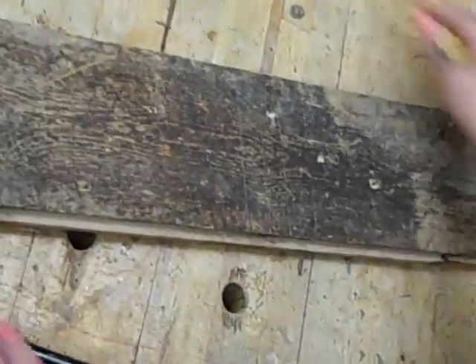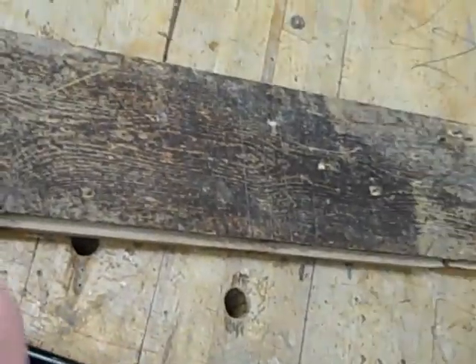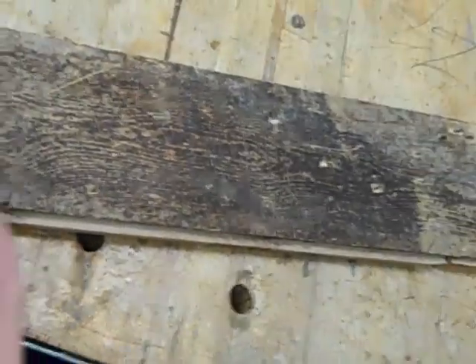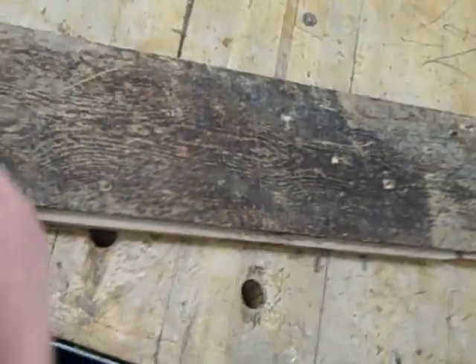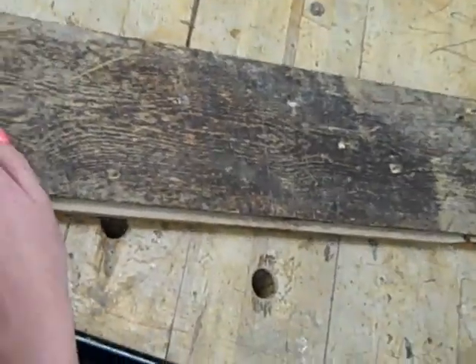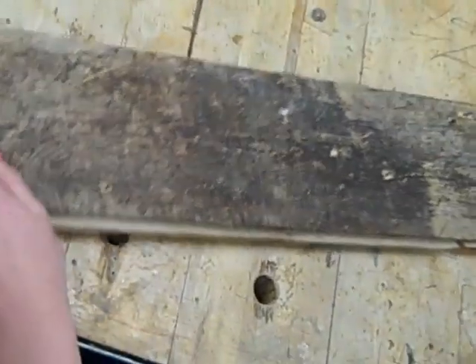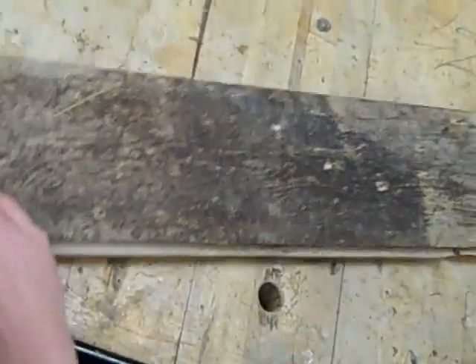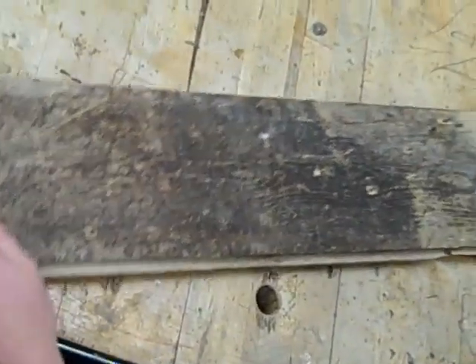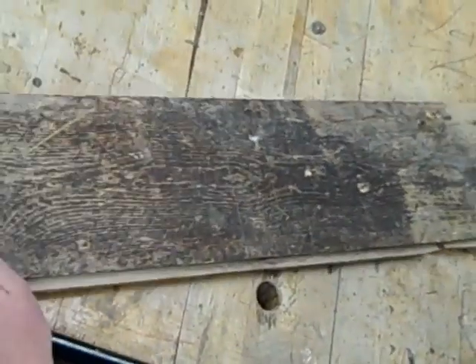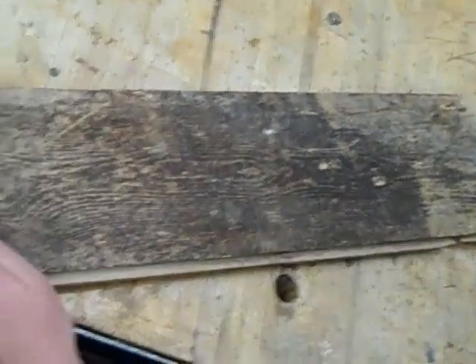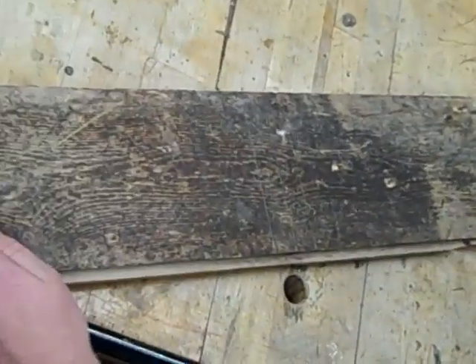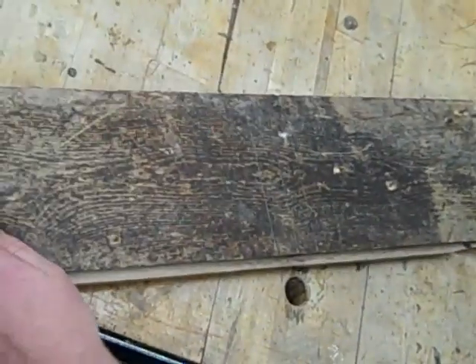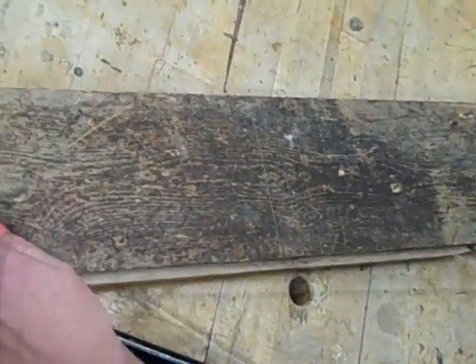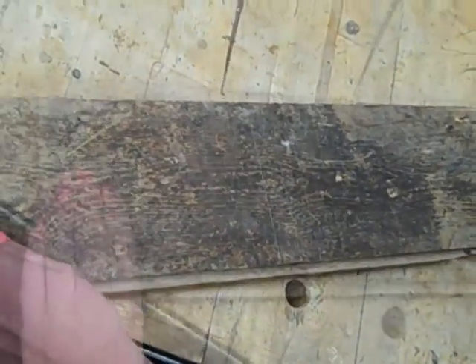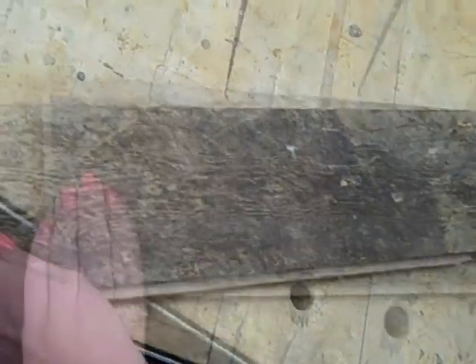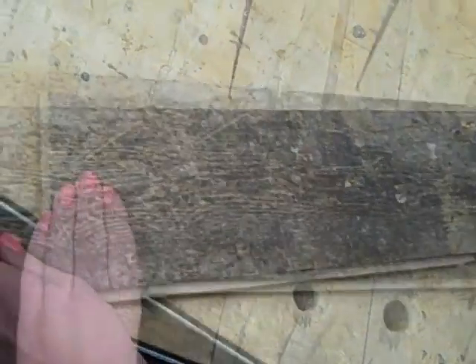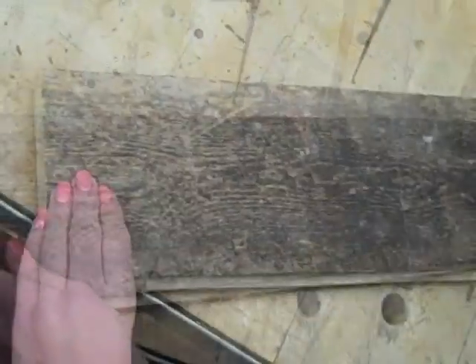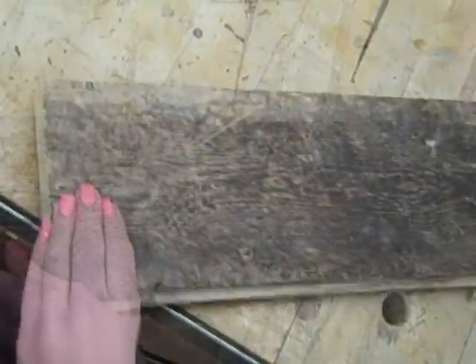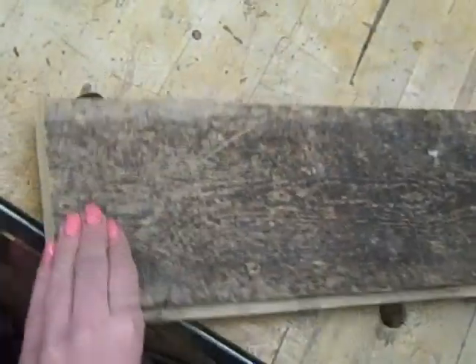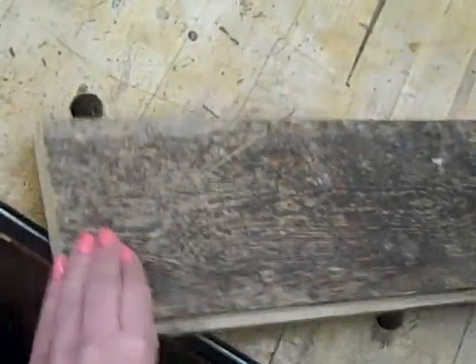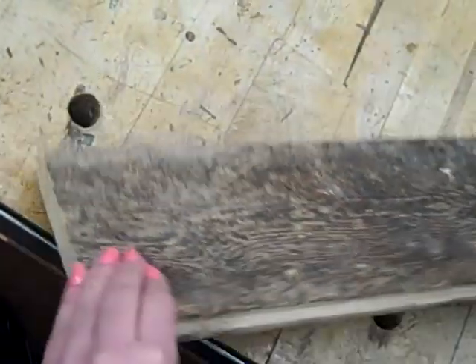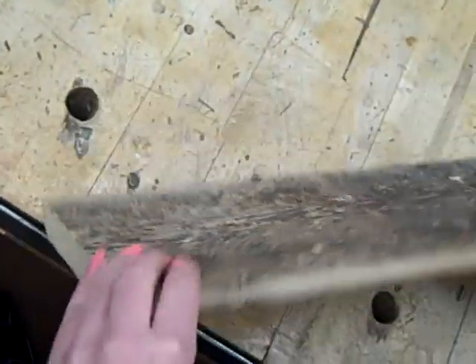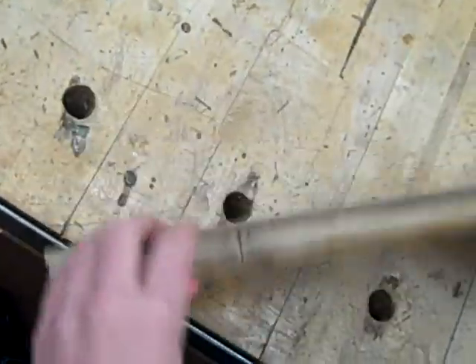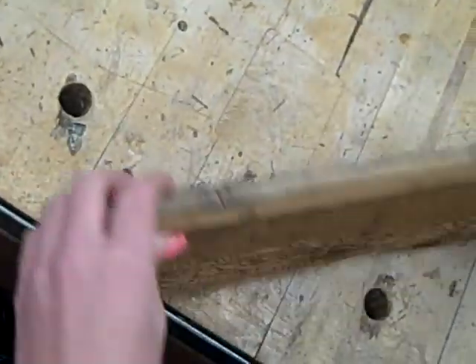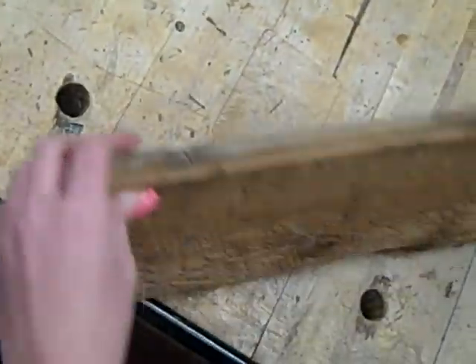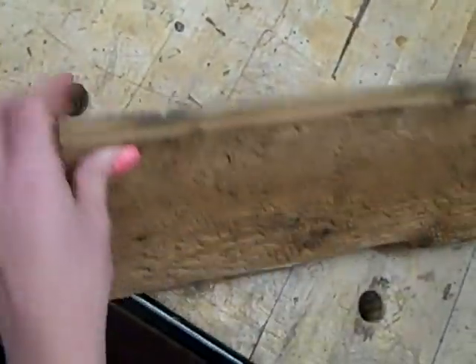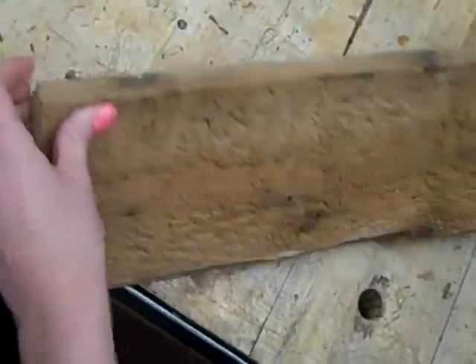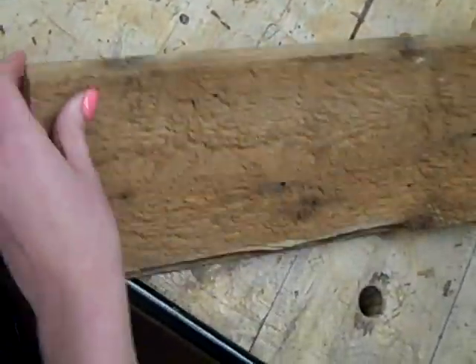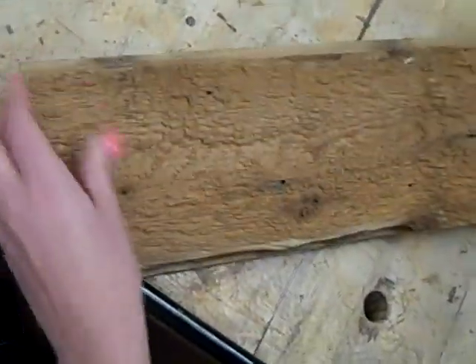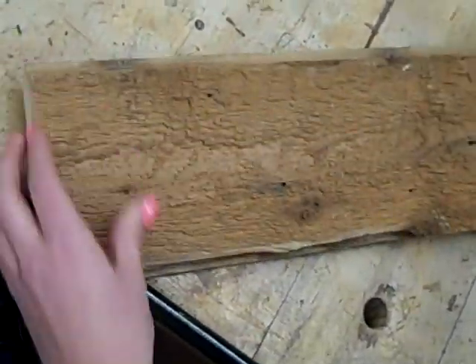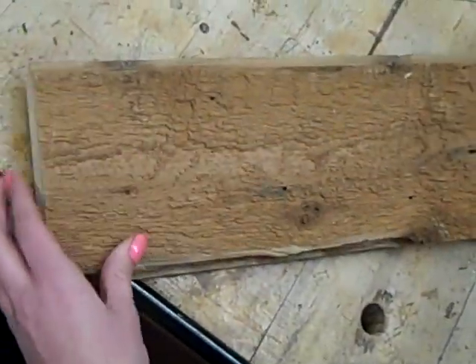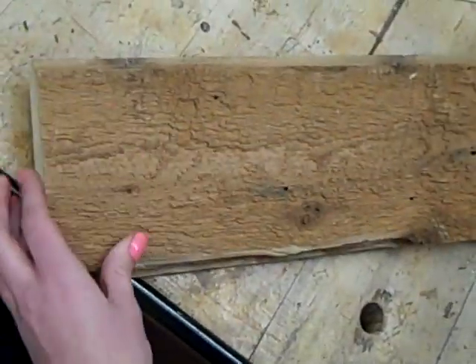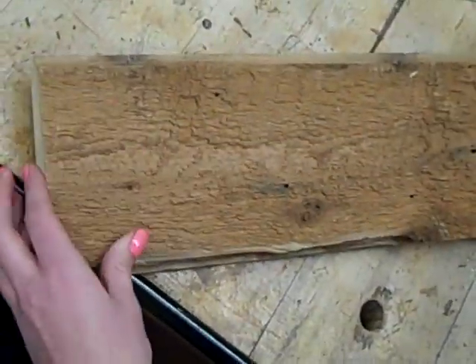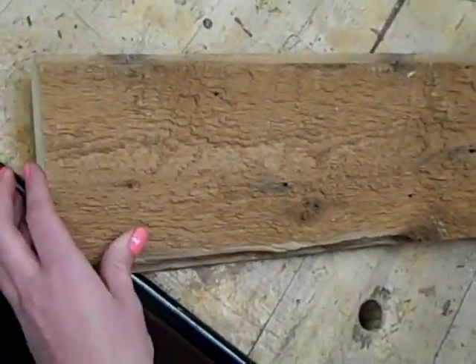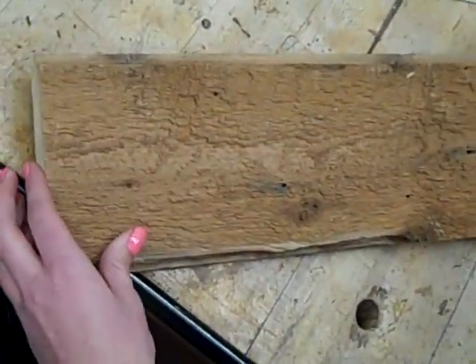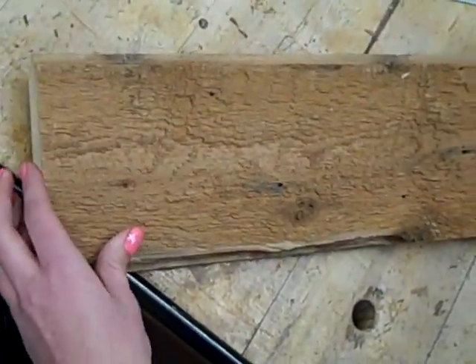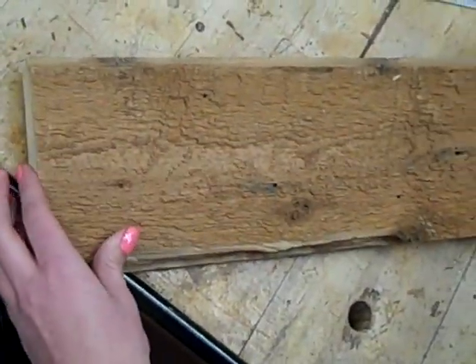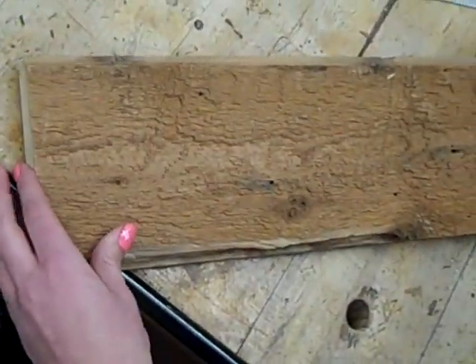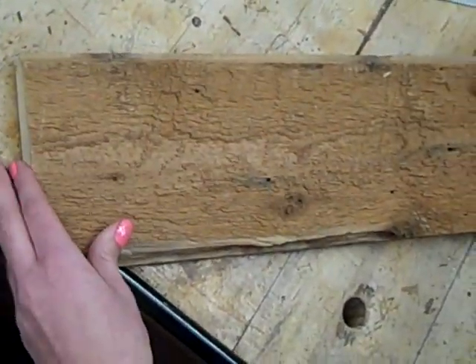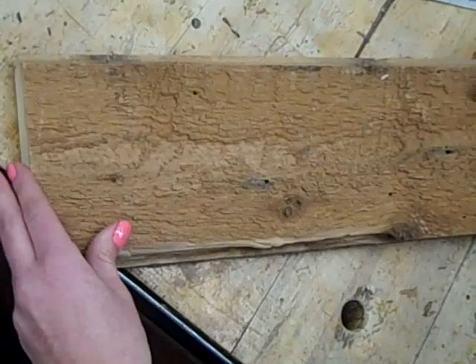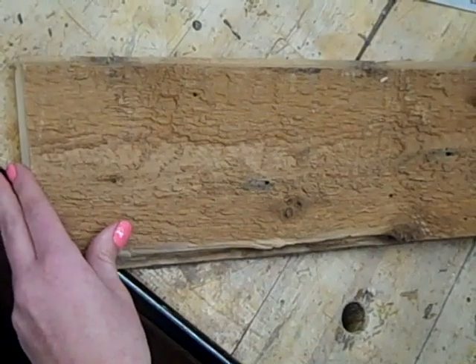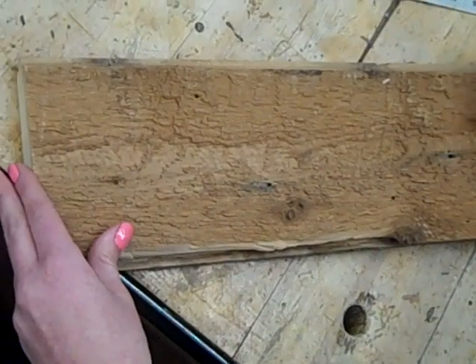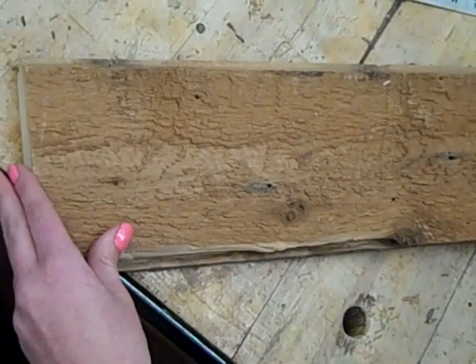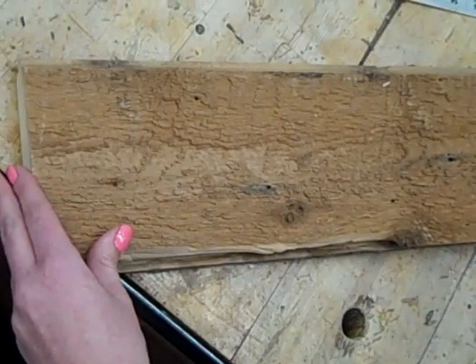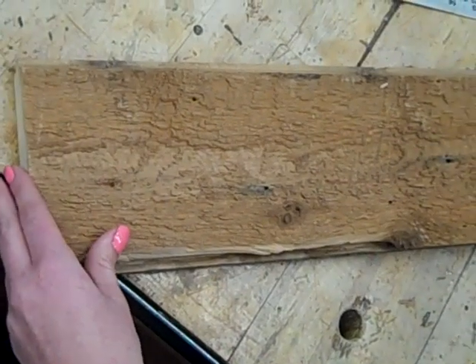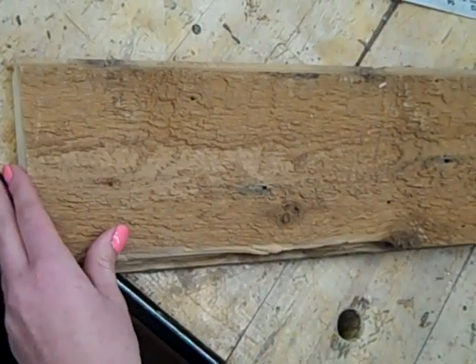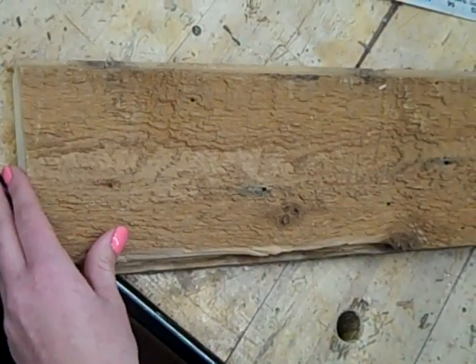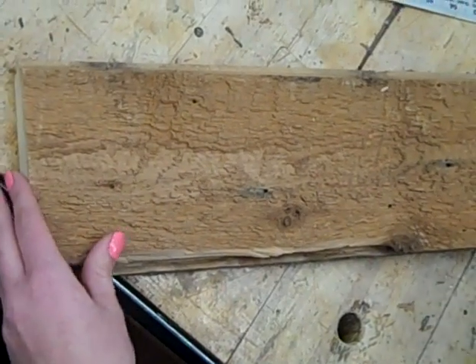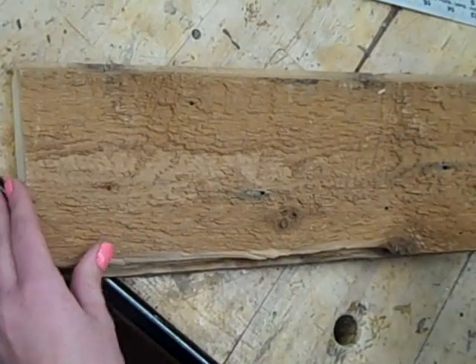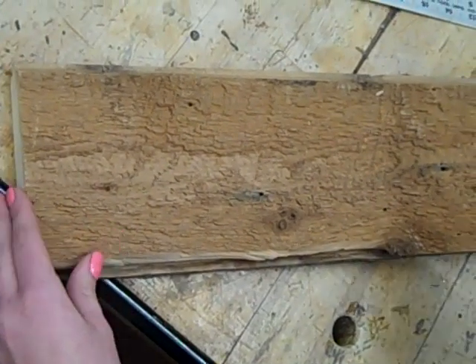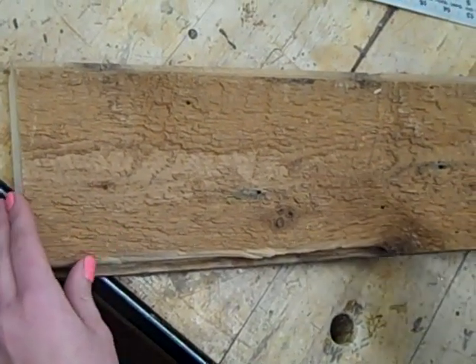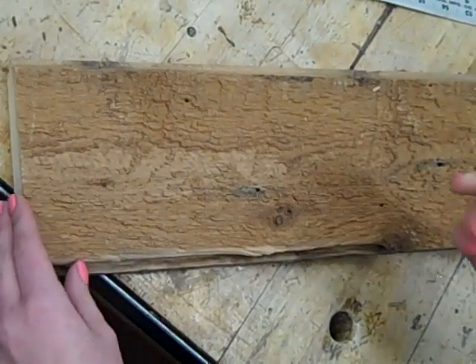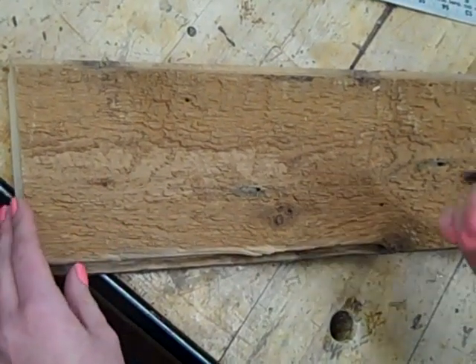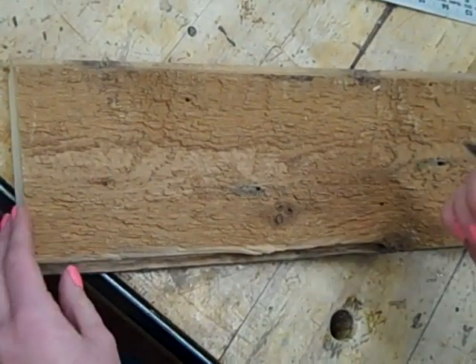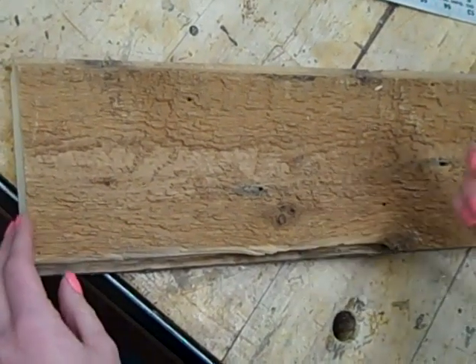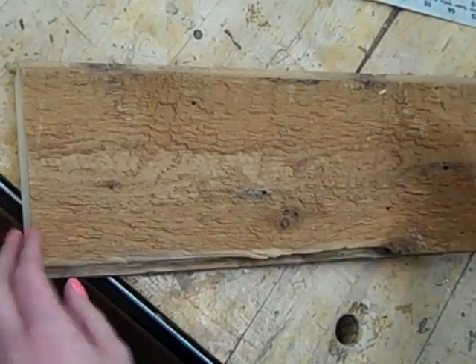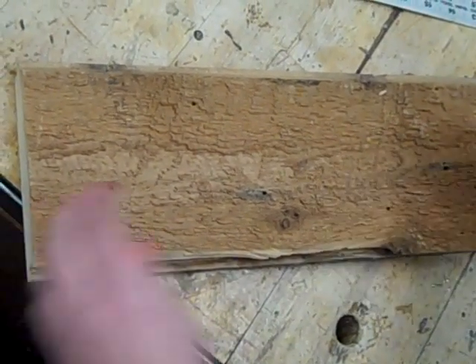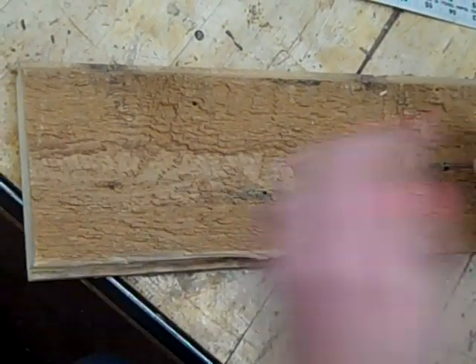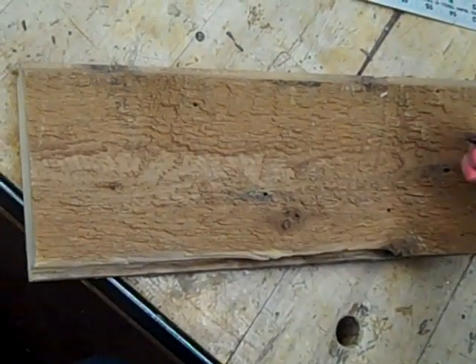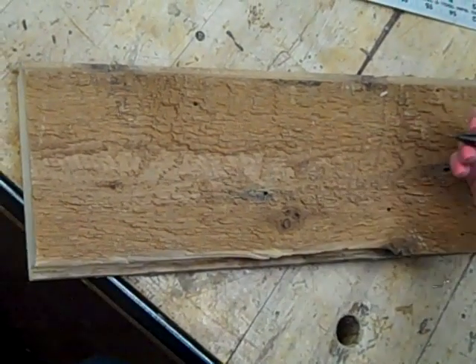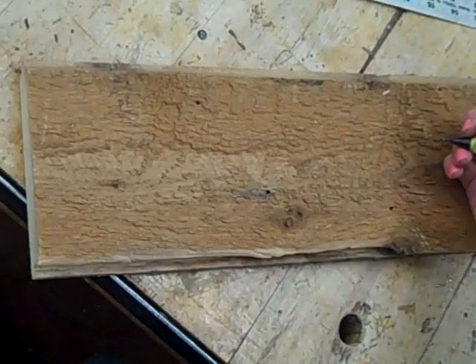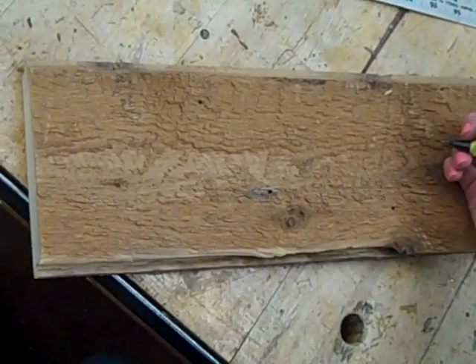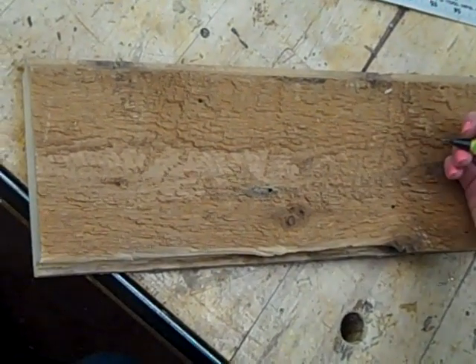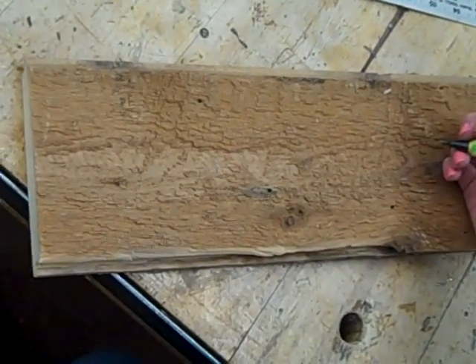Now you are done with this part. Flip it over so you can make your measurements for the dado grooves.